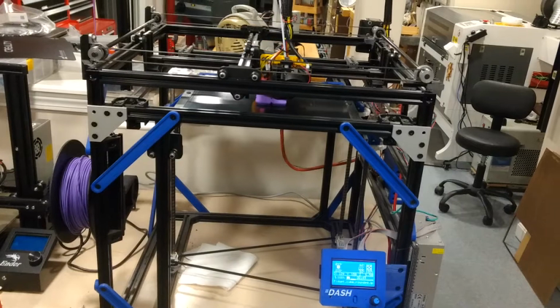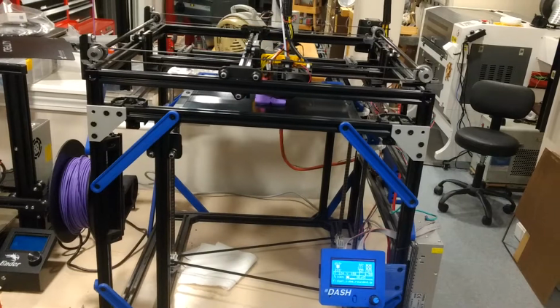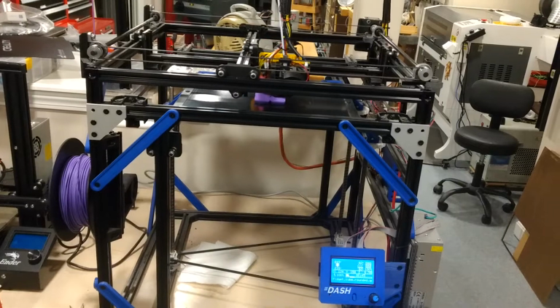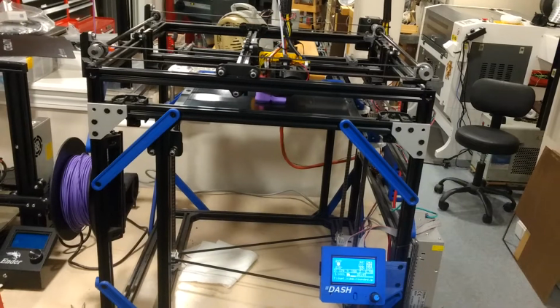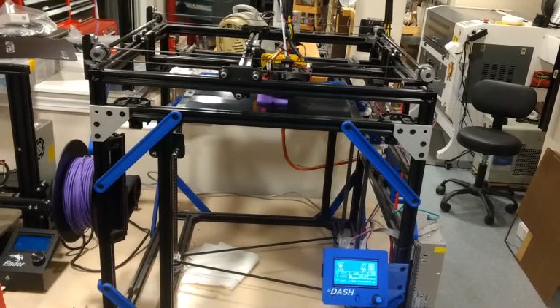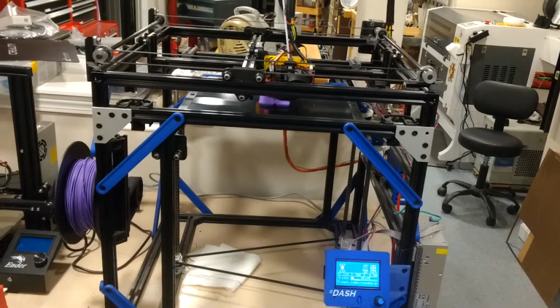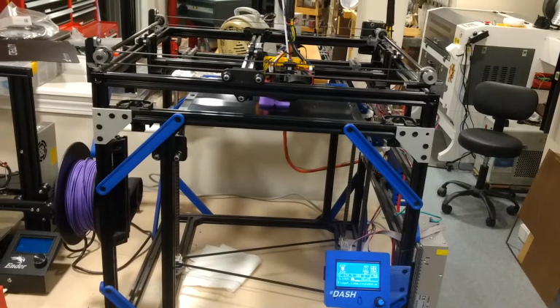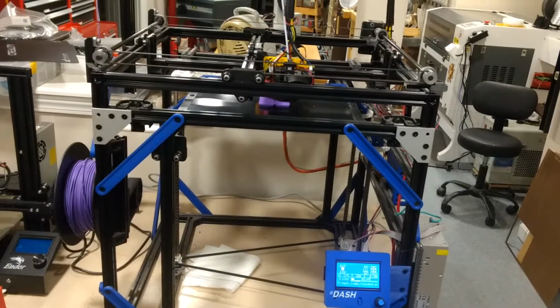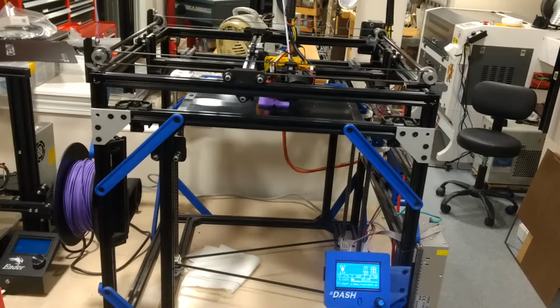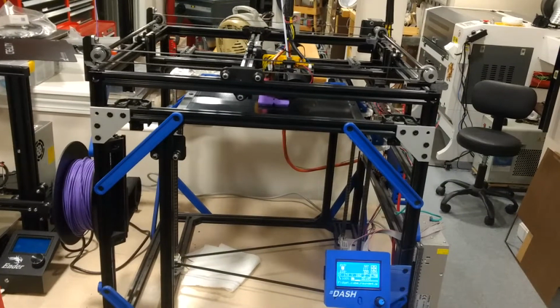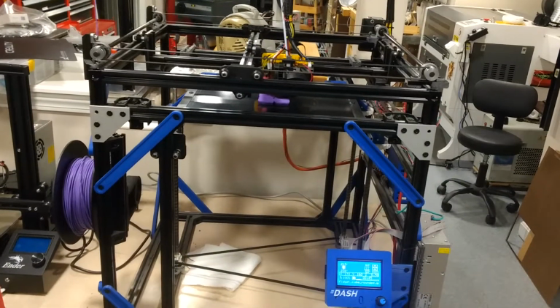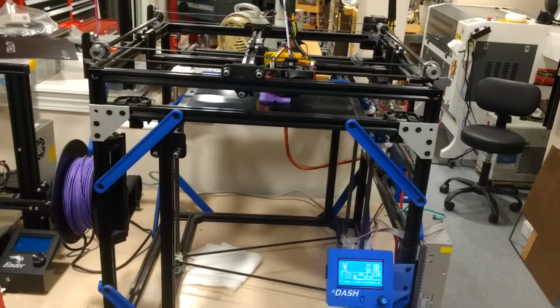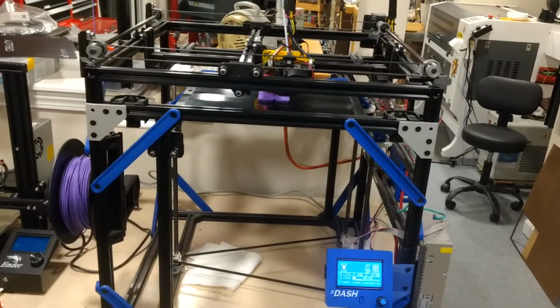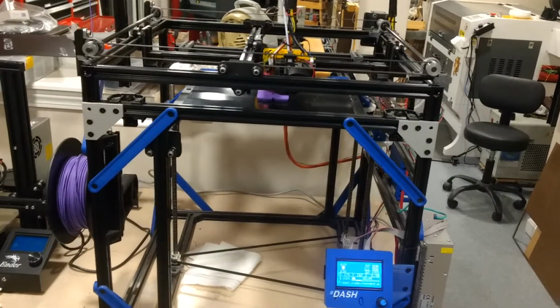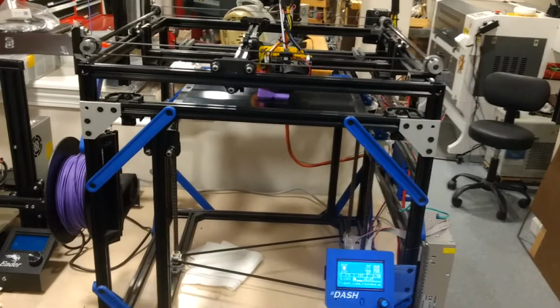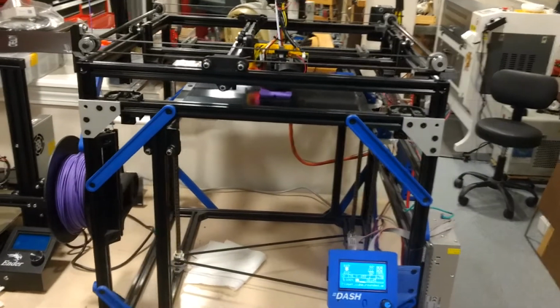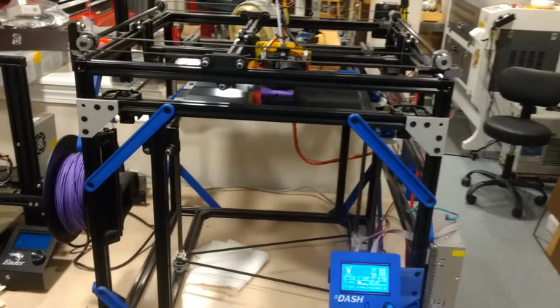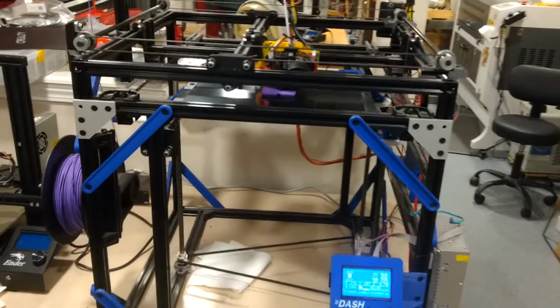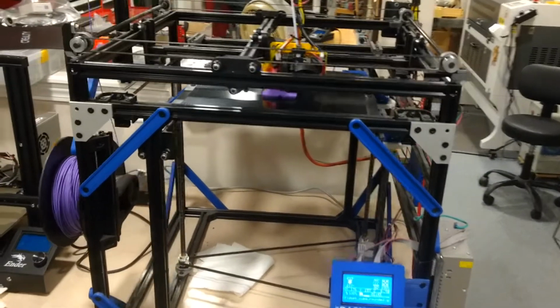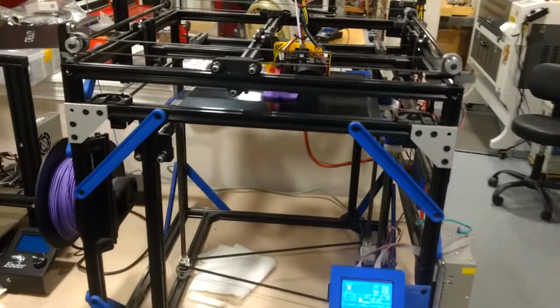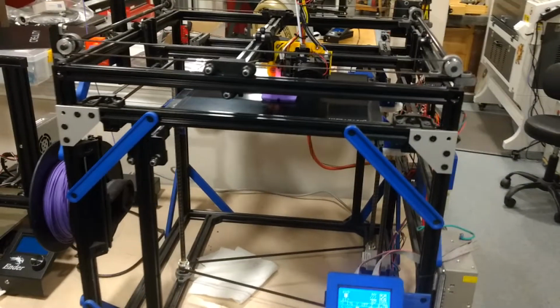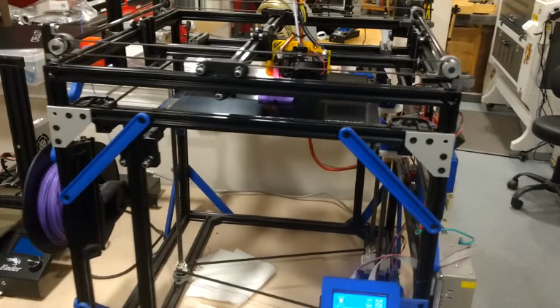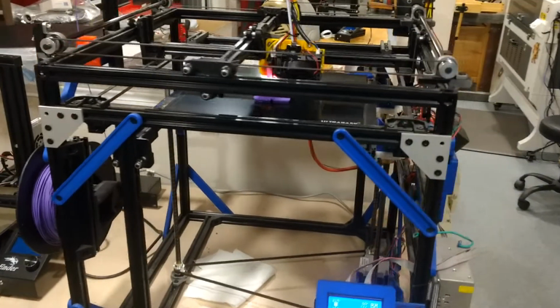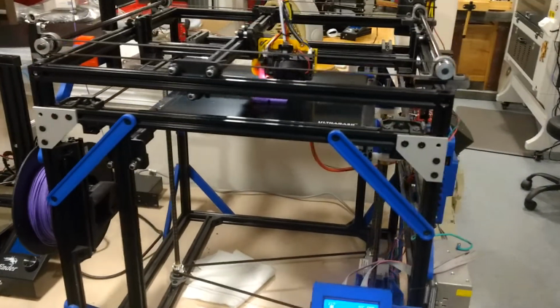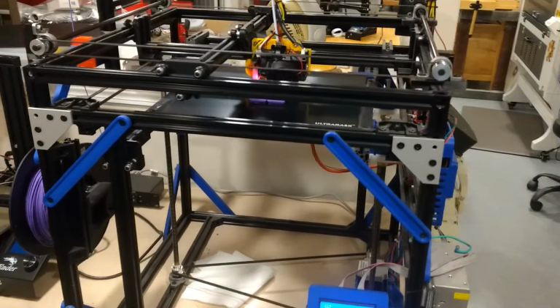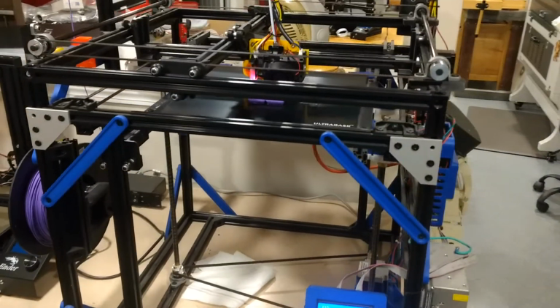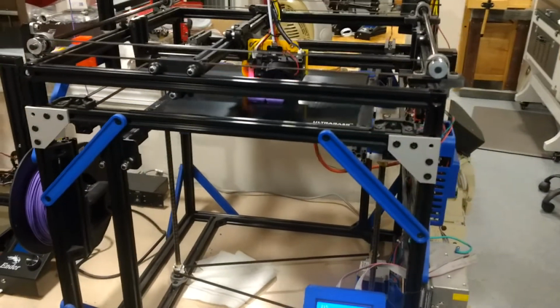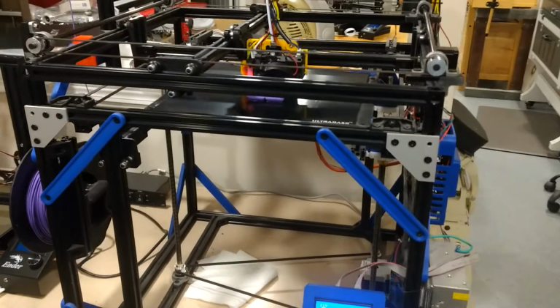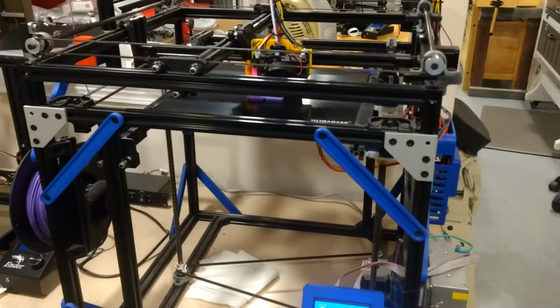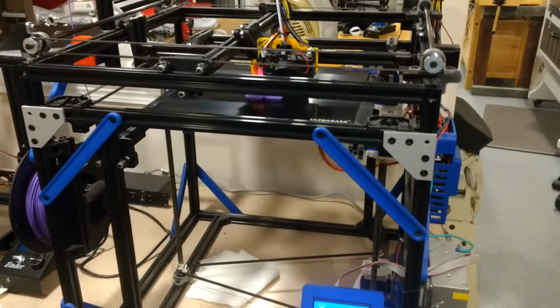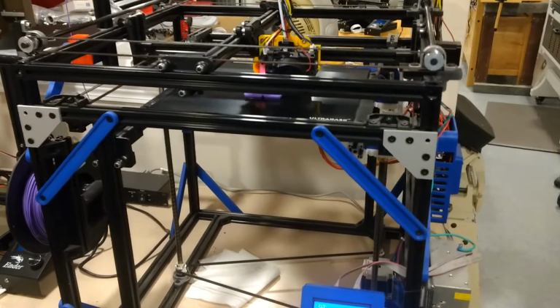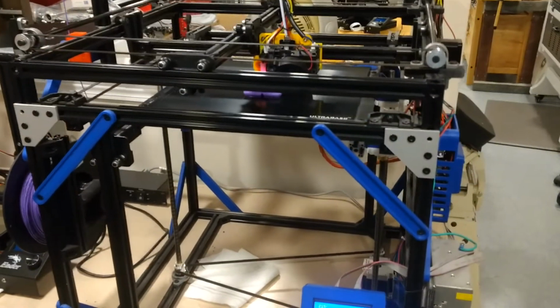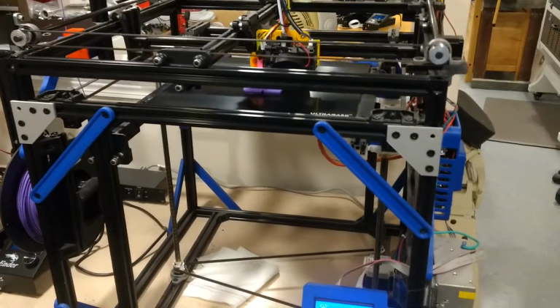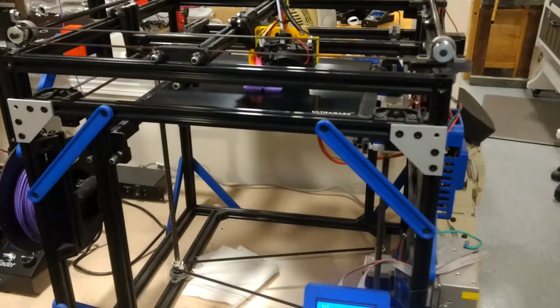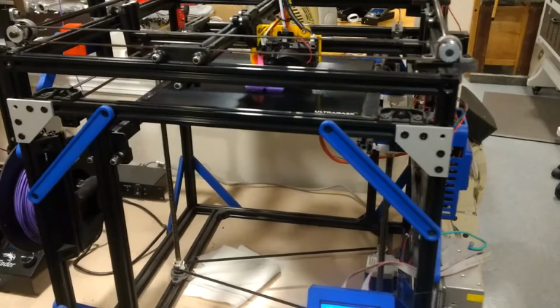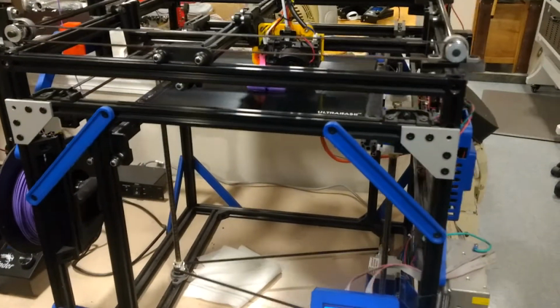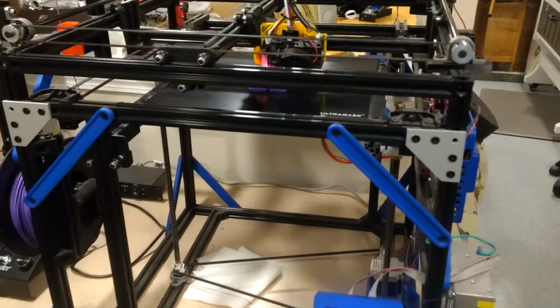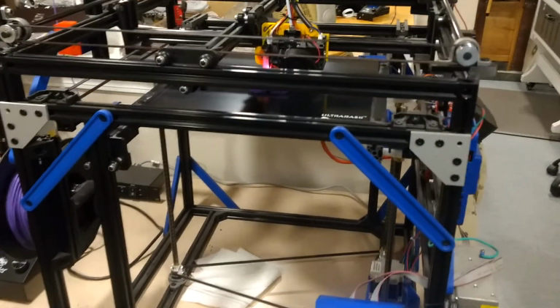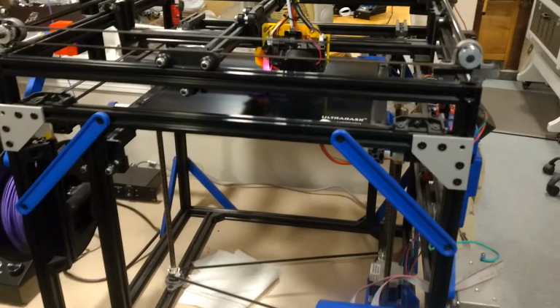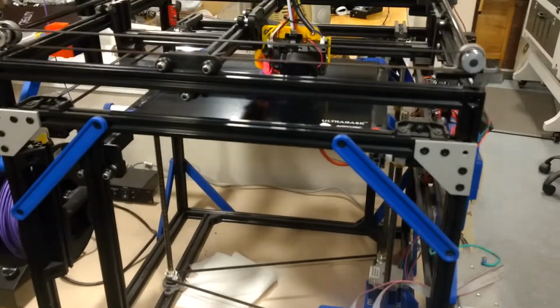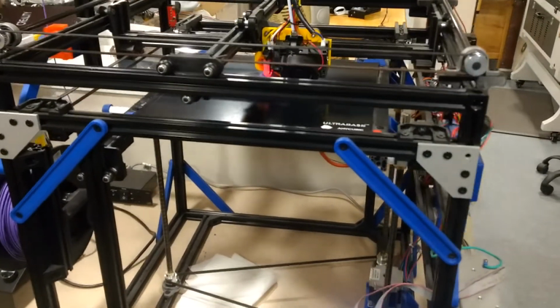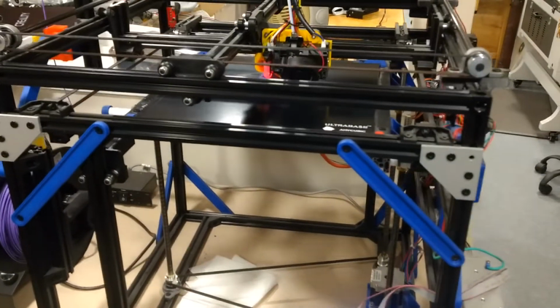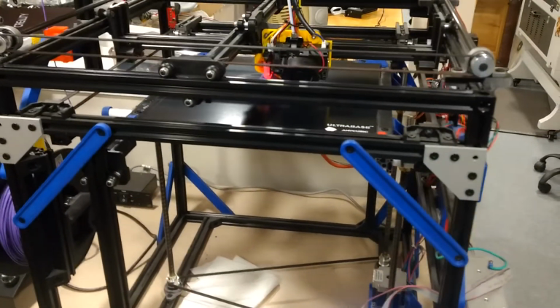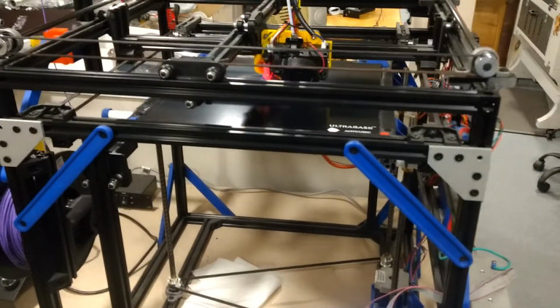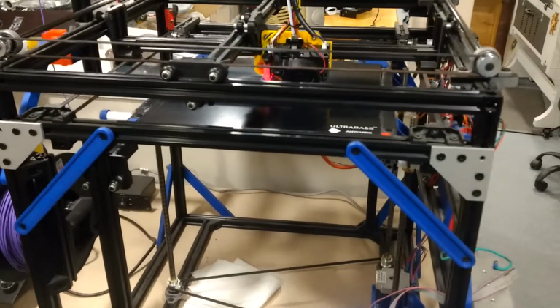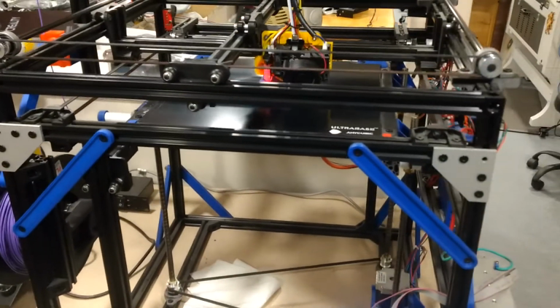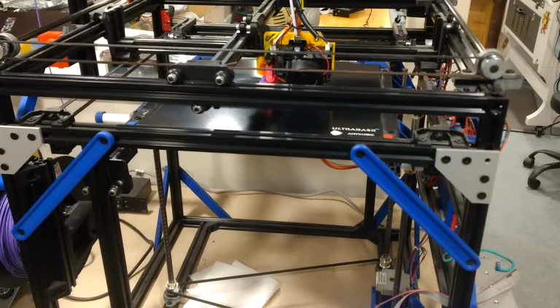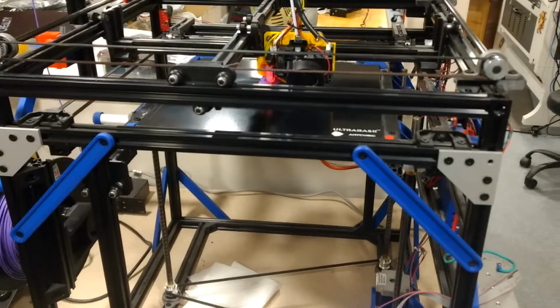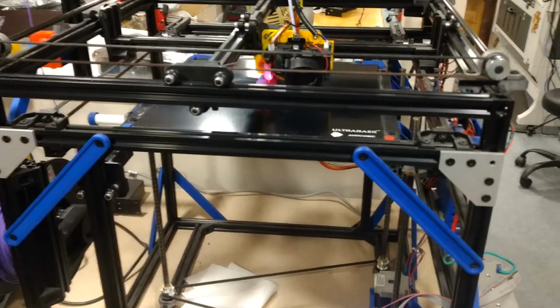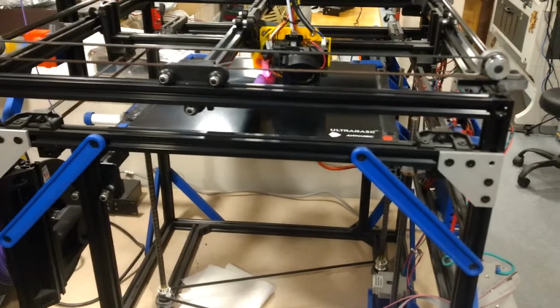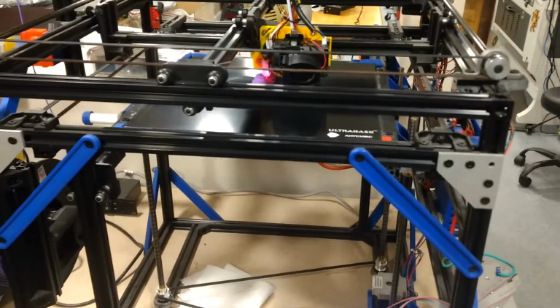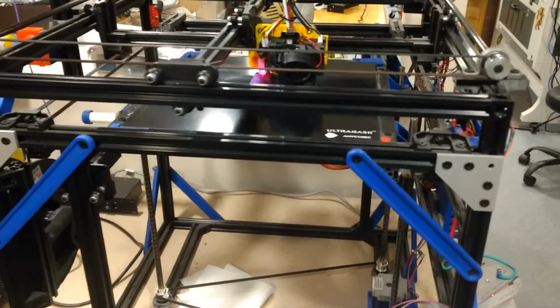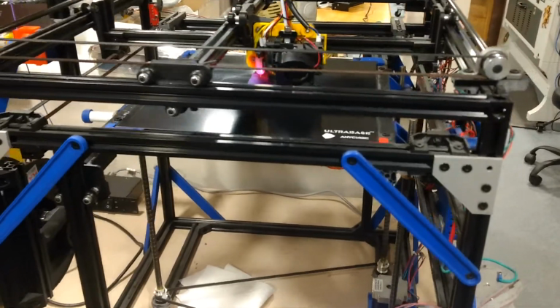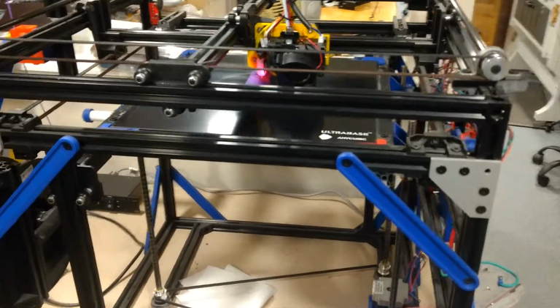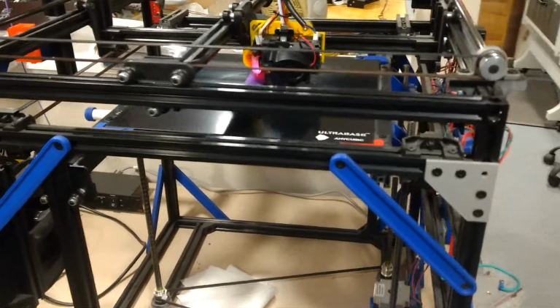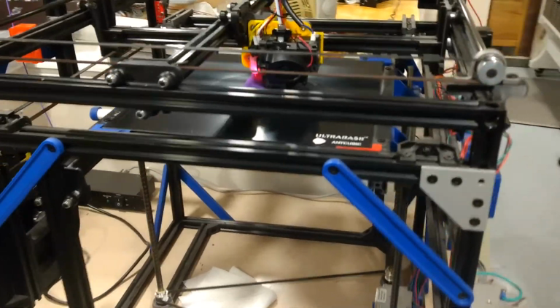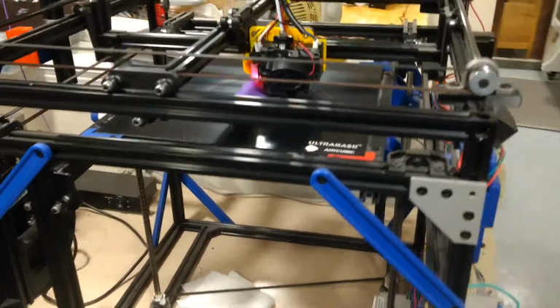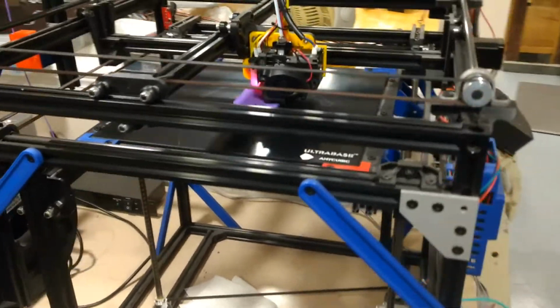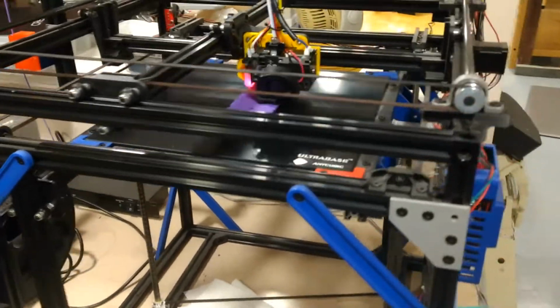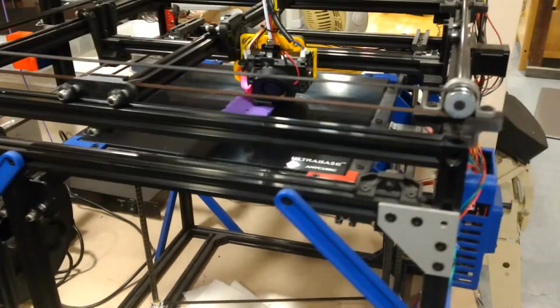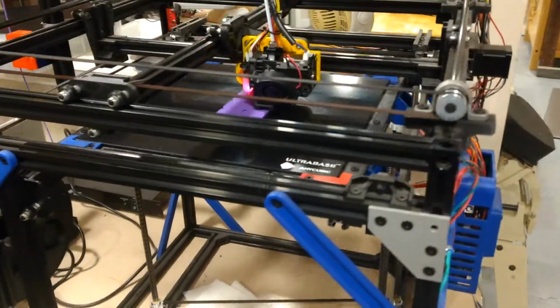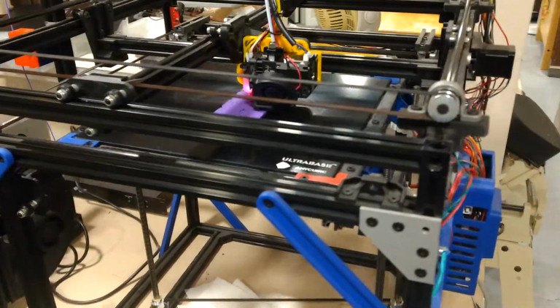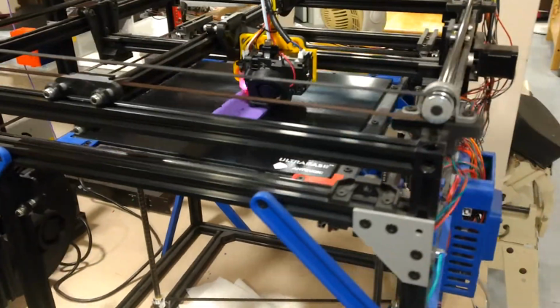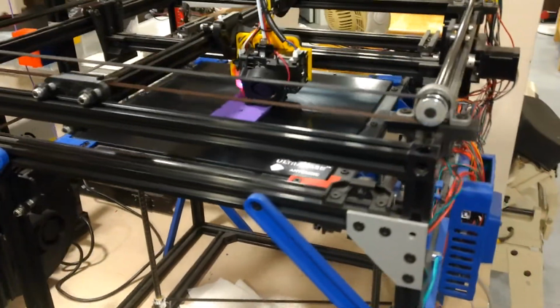Hello and welcome to my 3D printing area. This is a follow-up from a video I made quite a while ago.